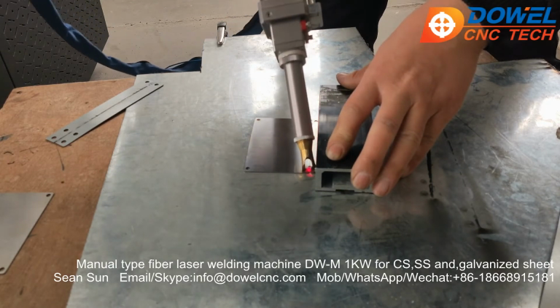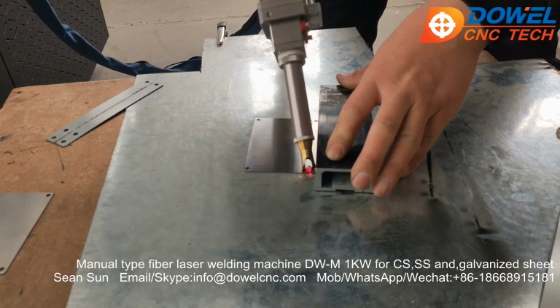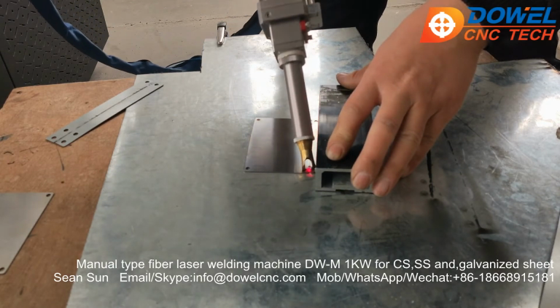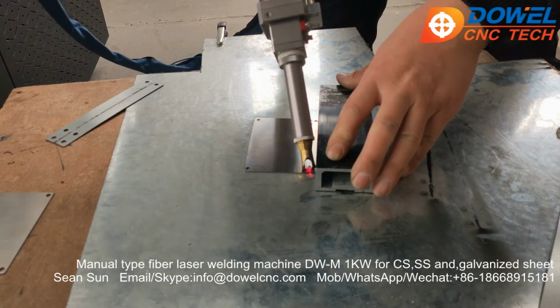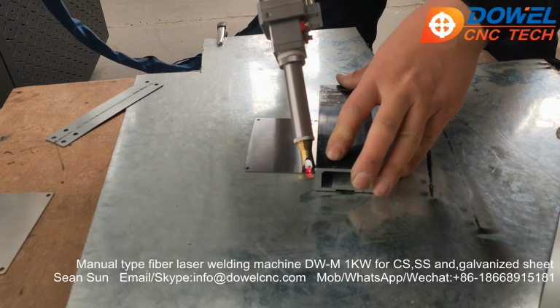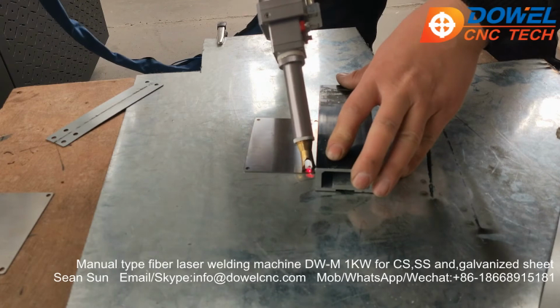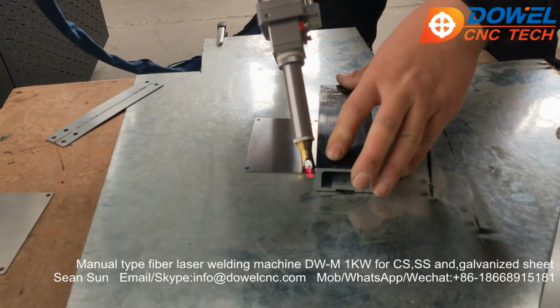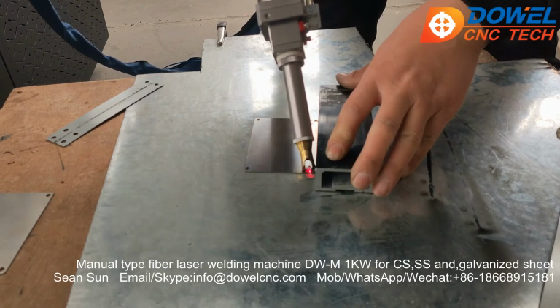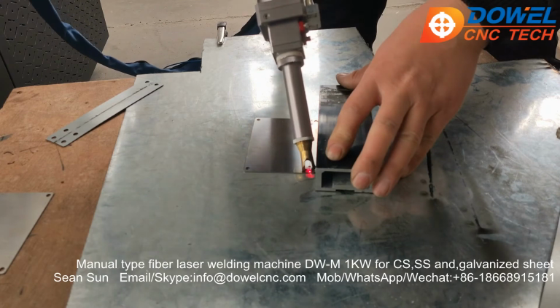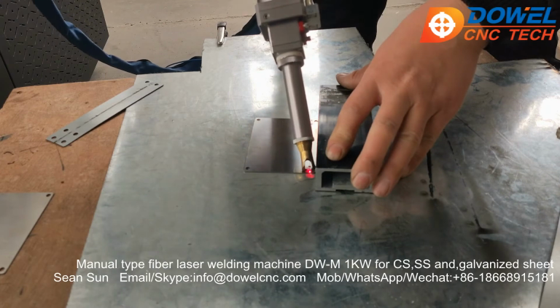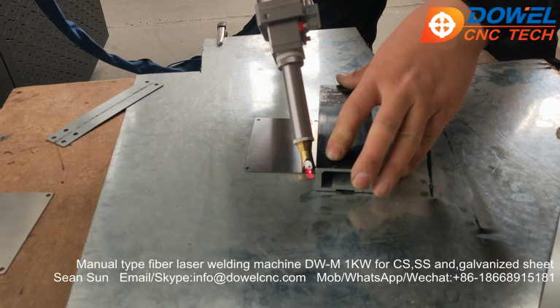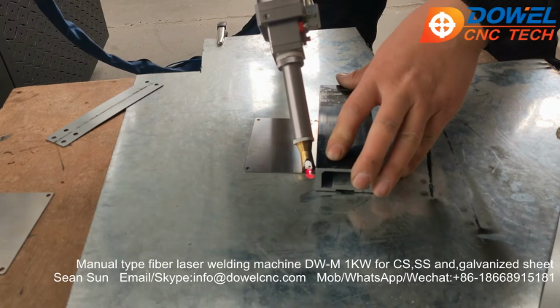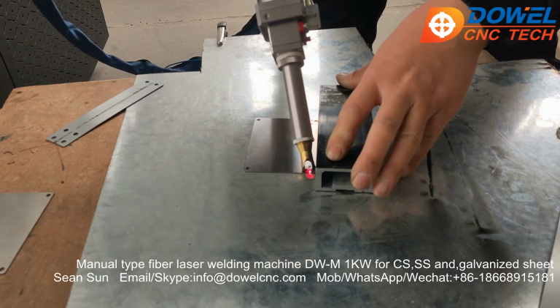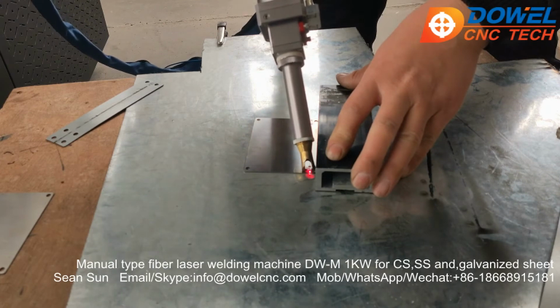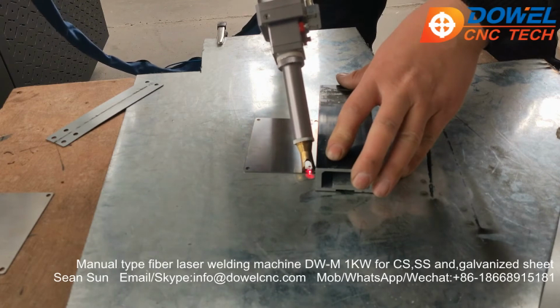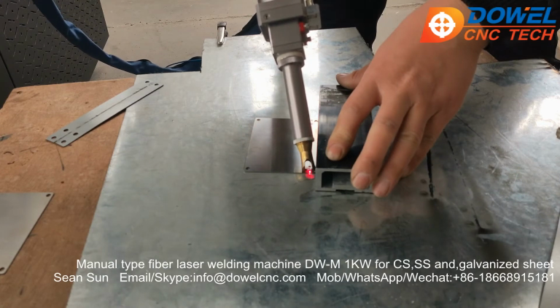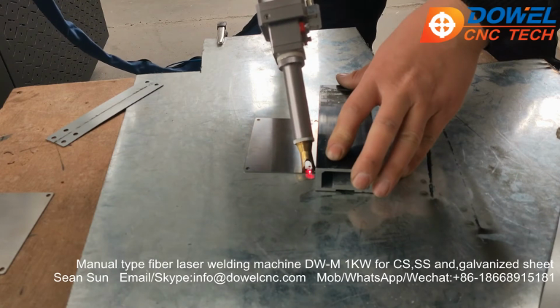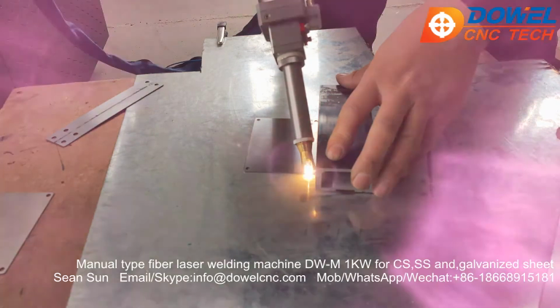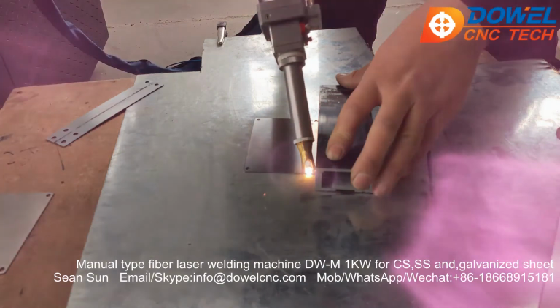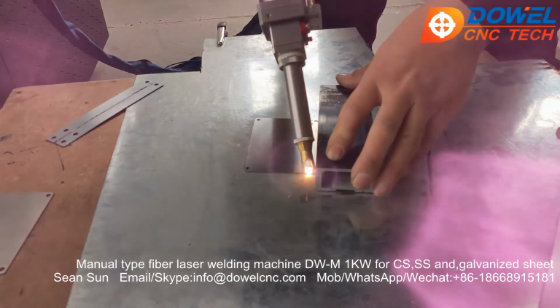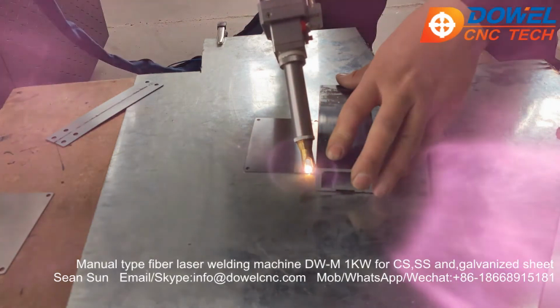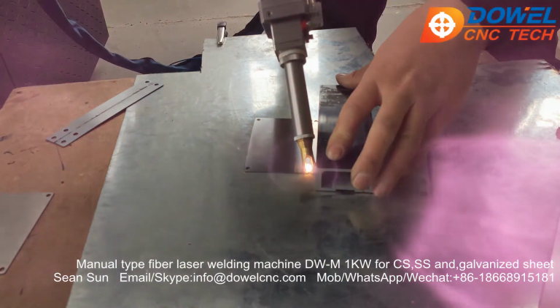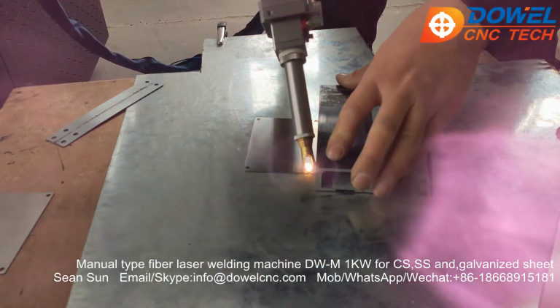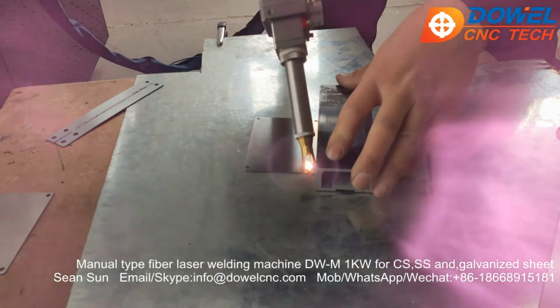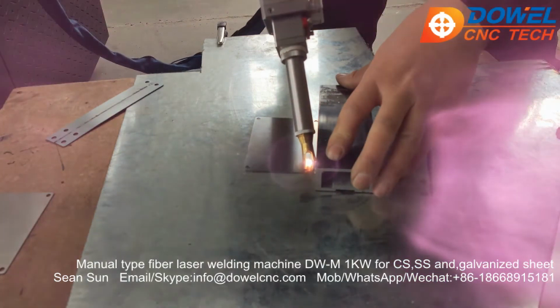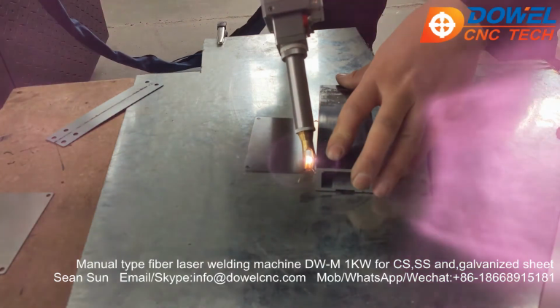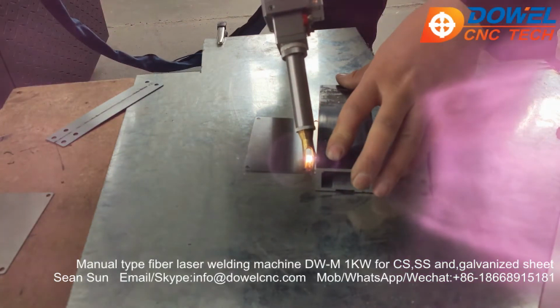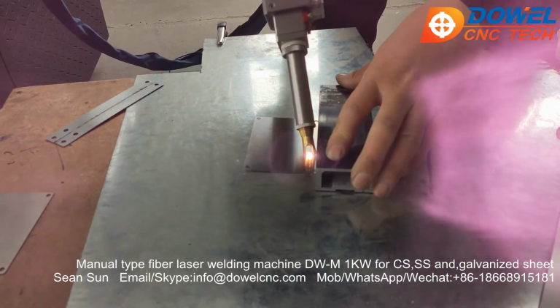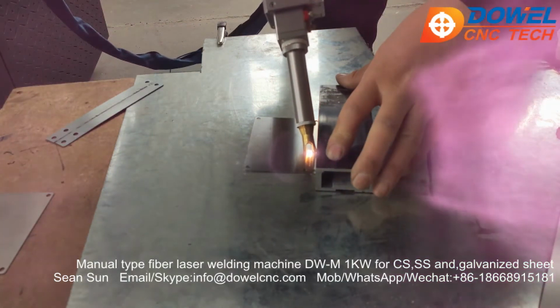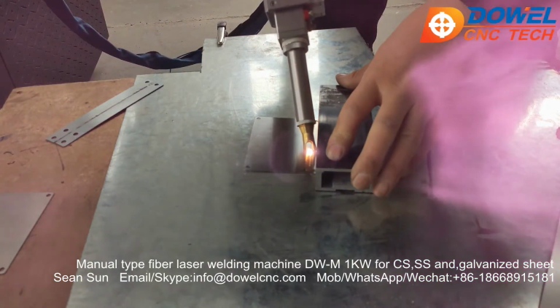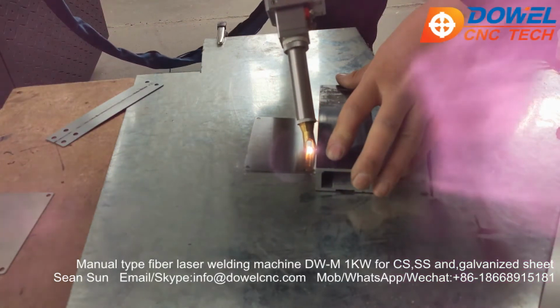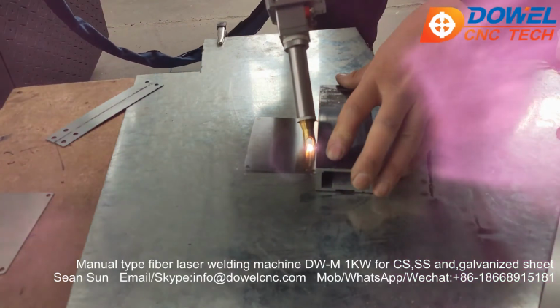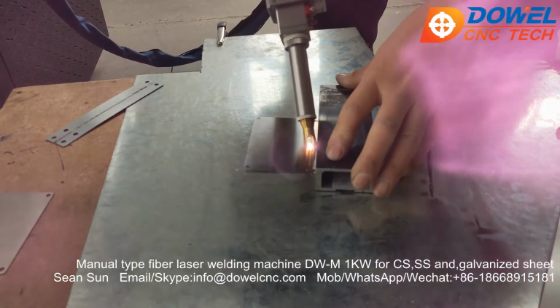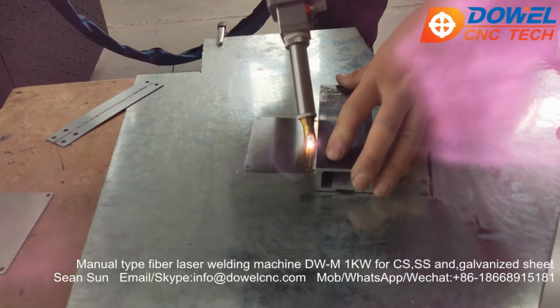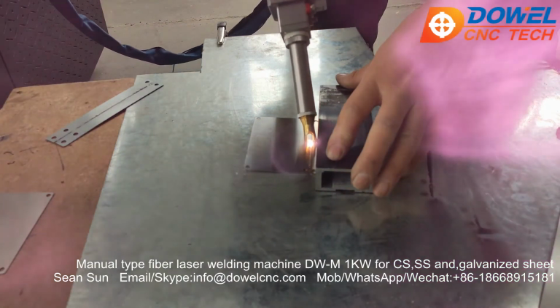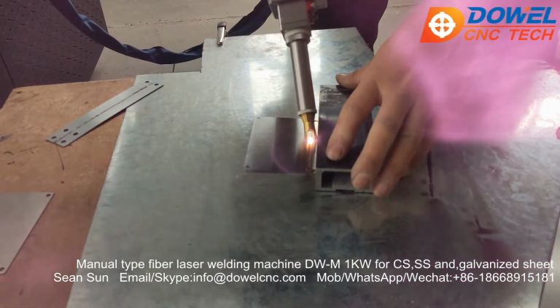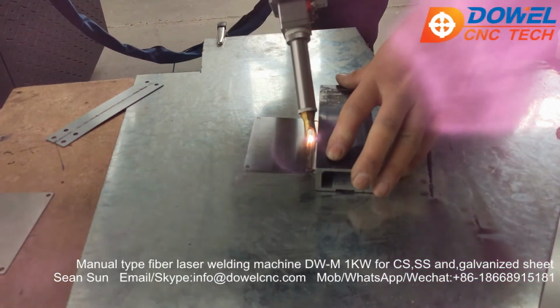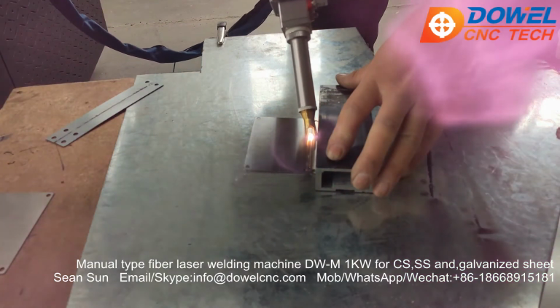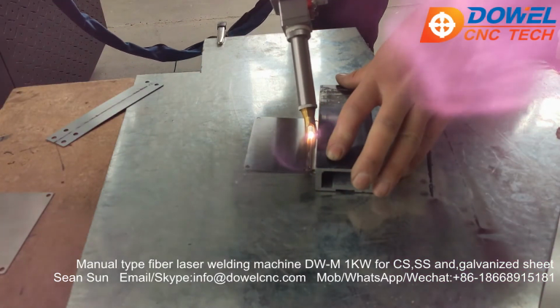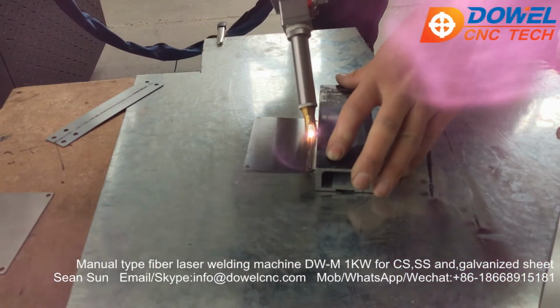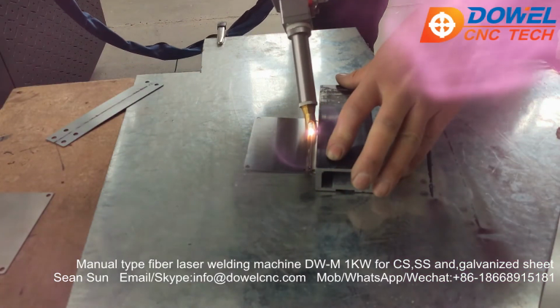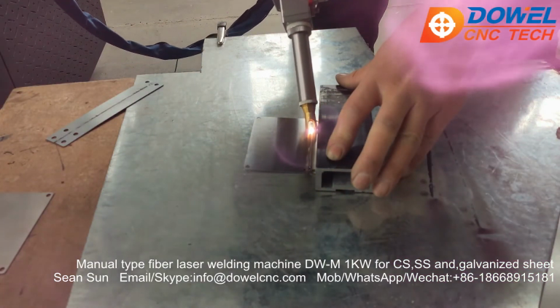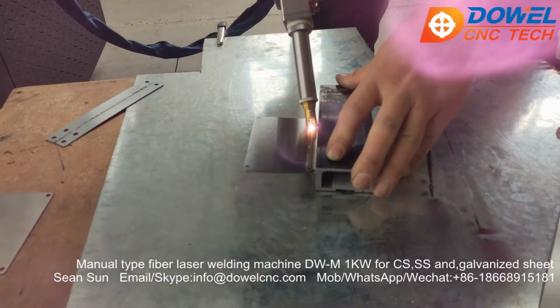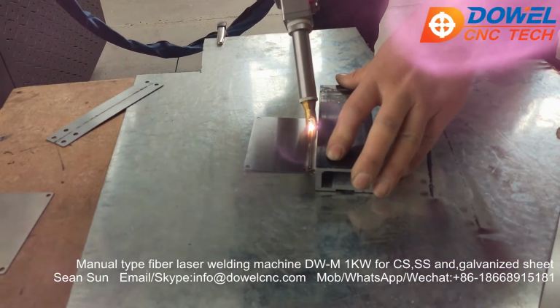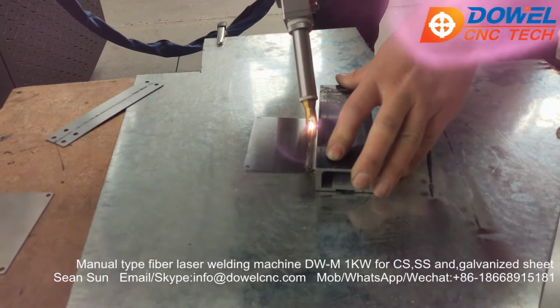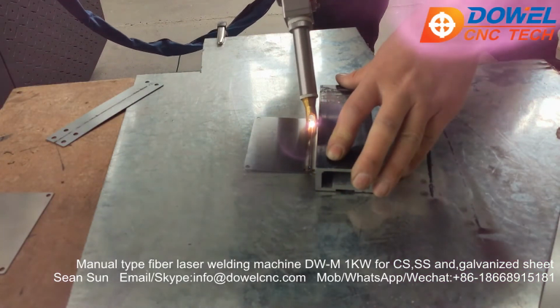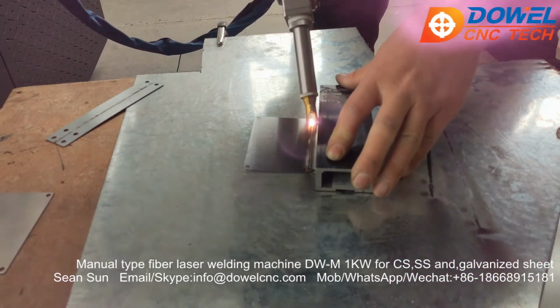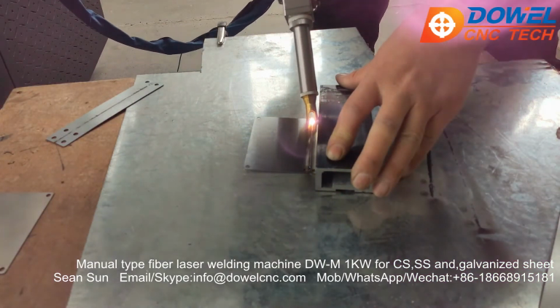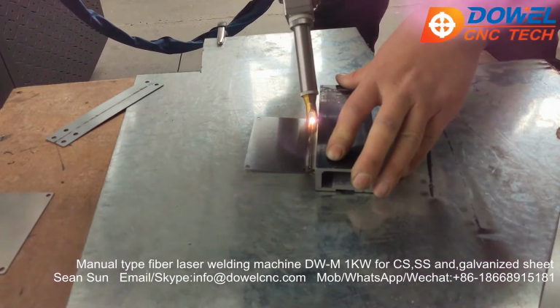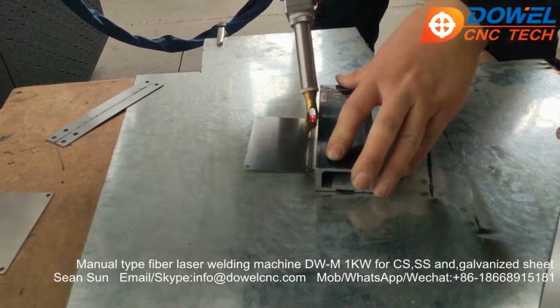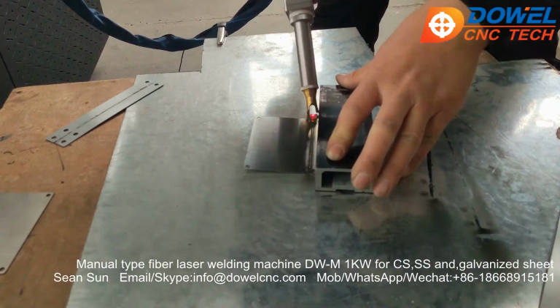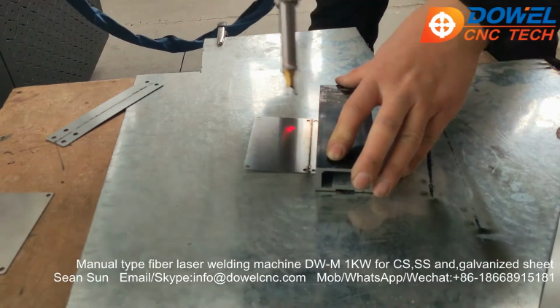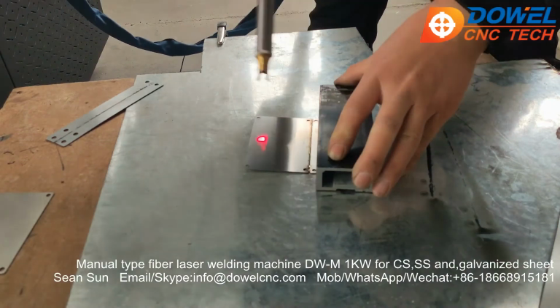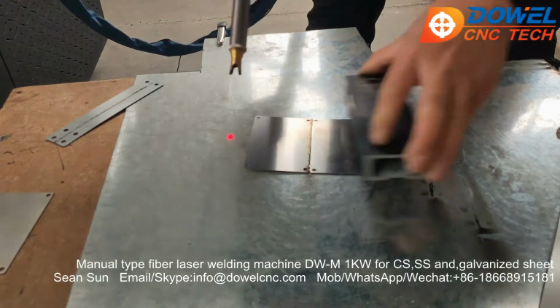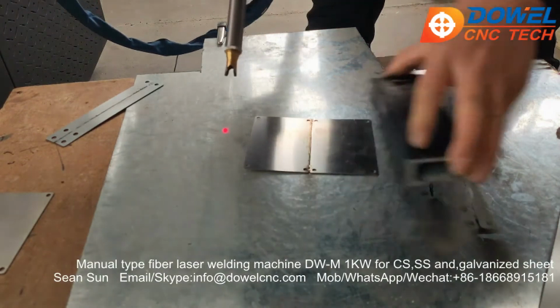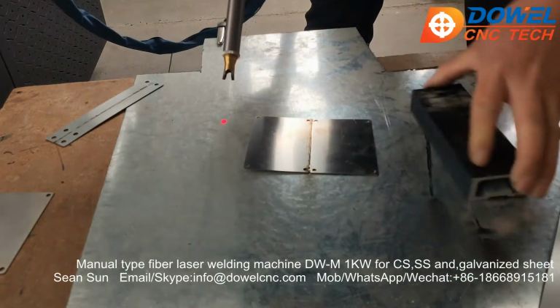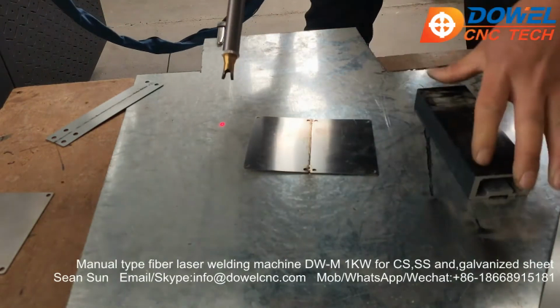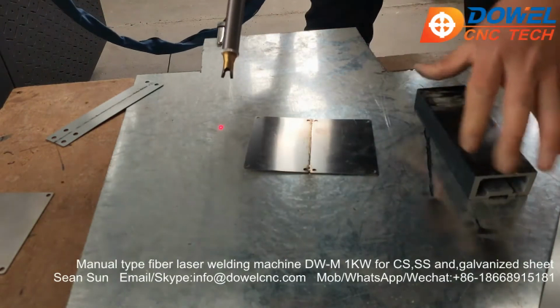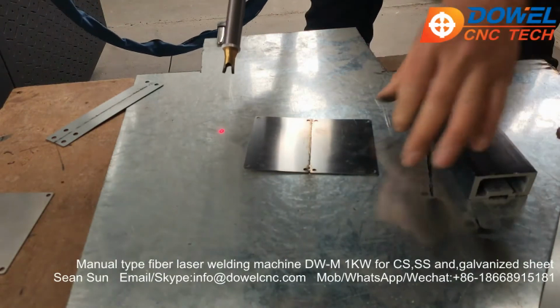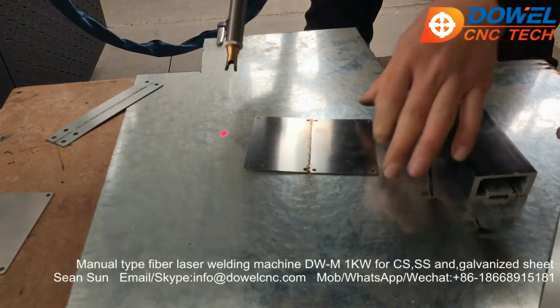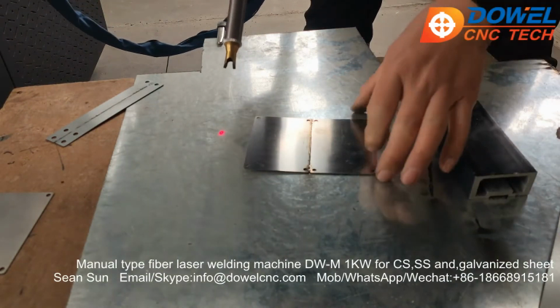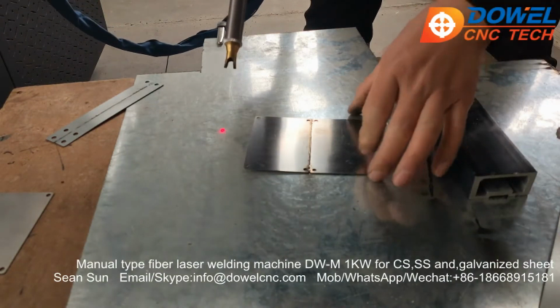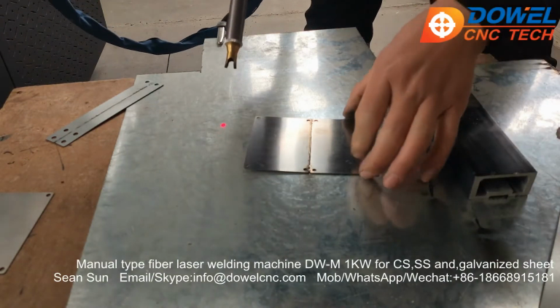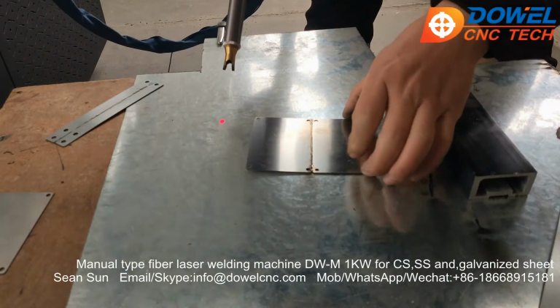Okay, let's go outside. Now you can see the welder.